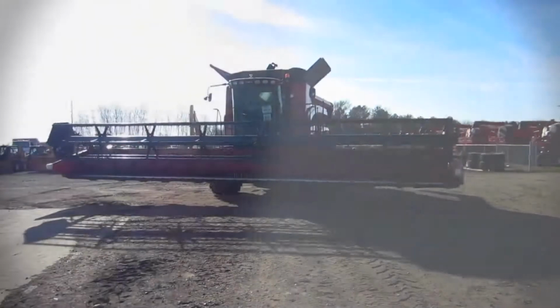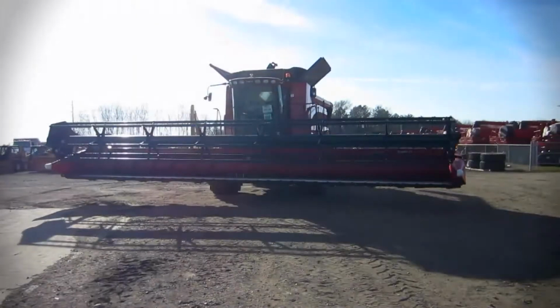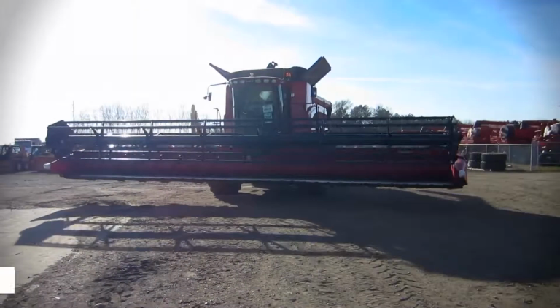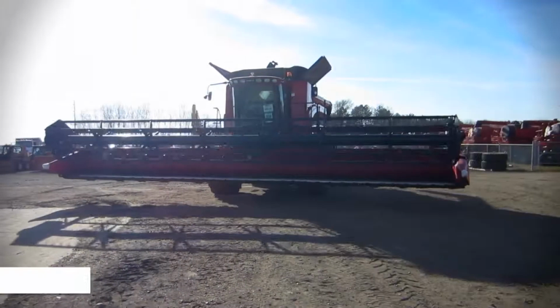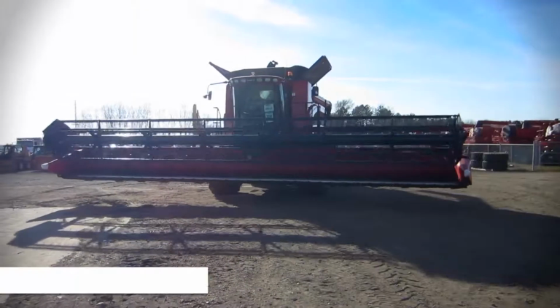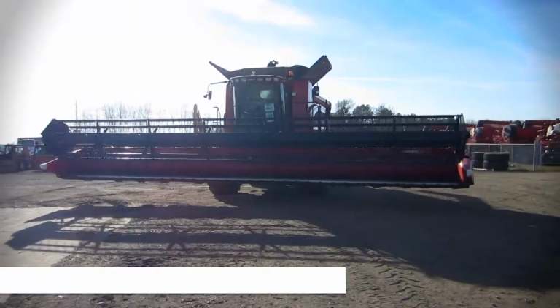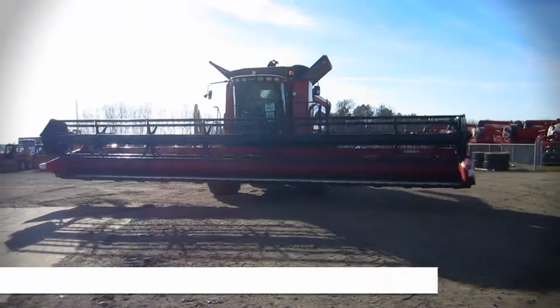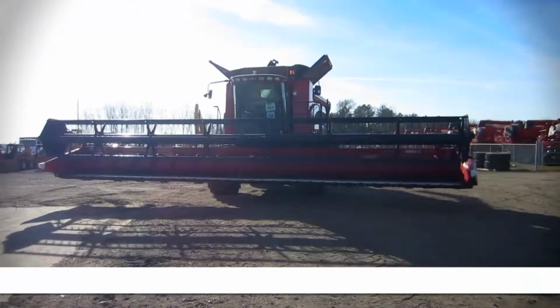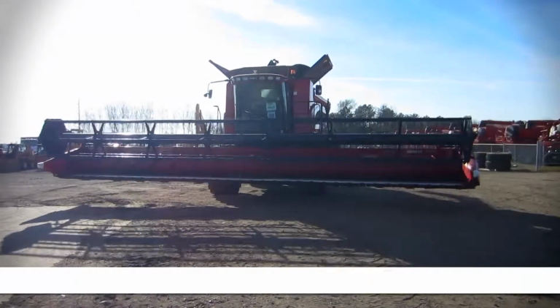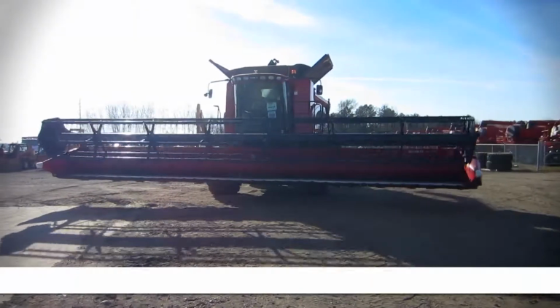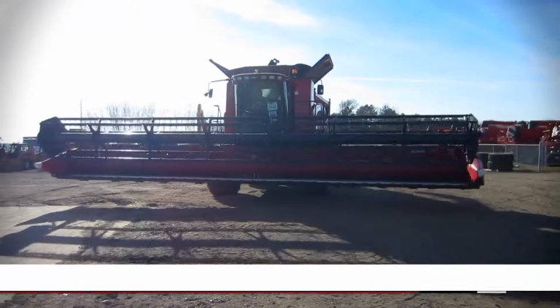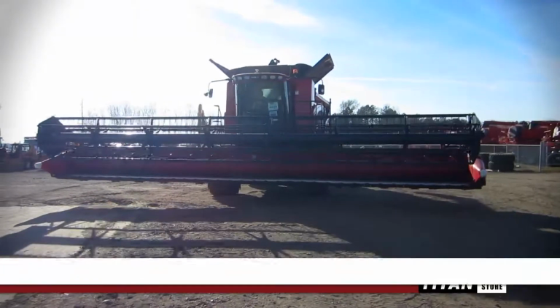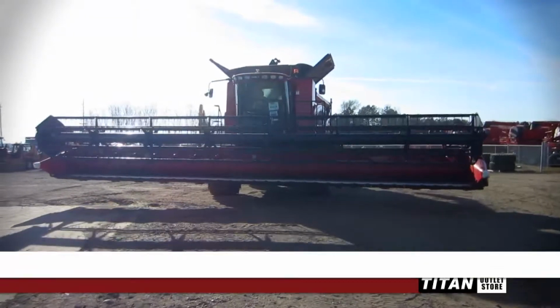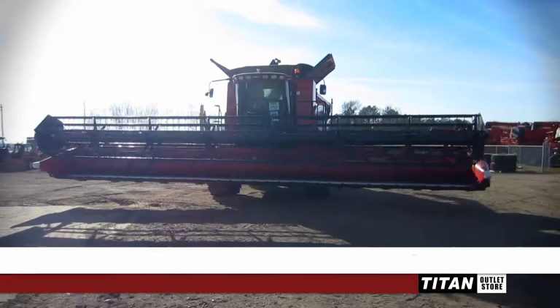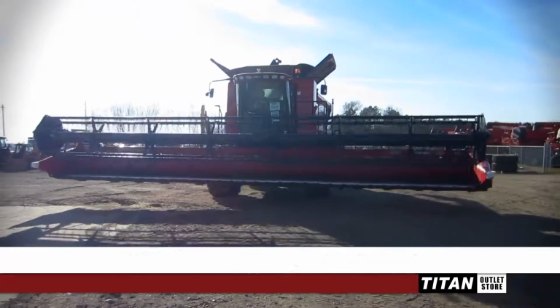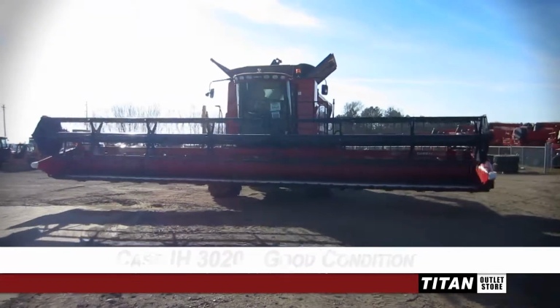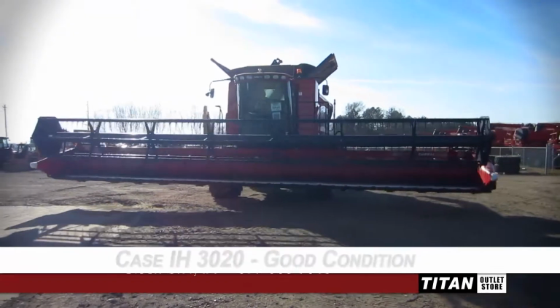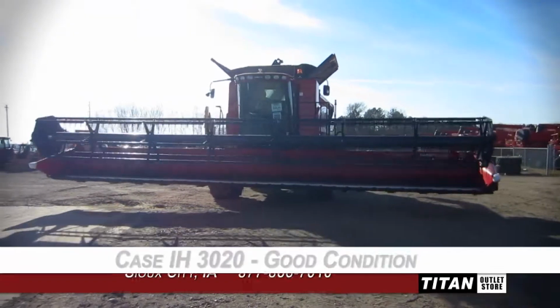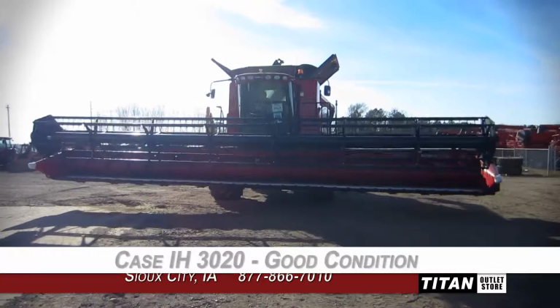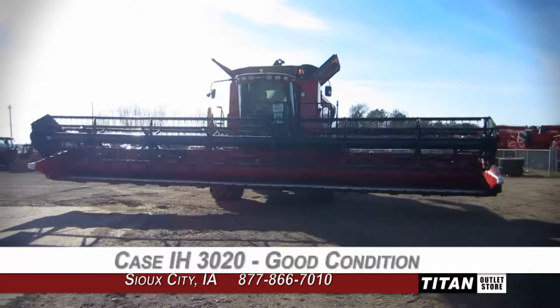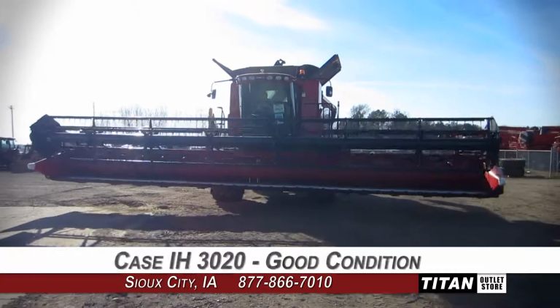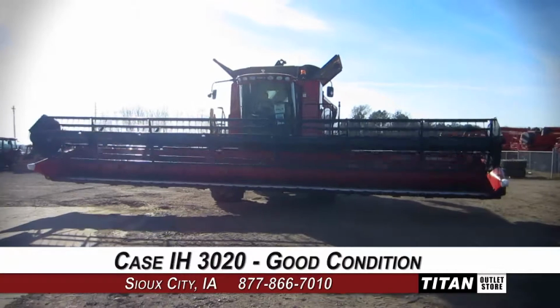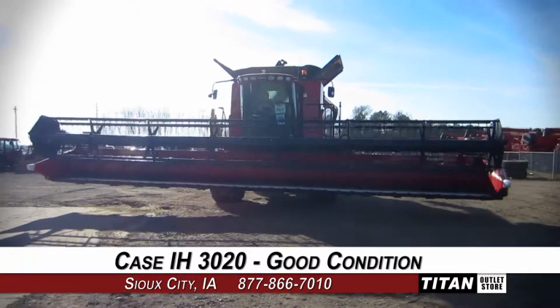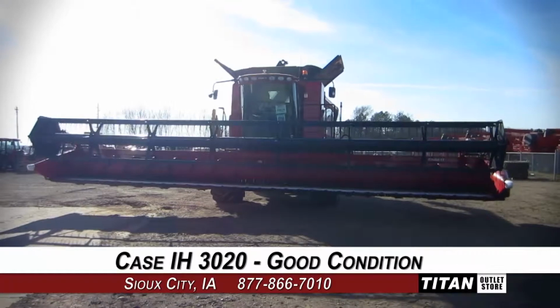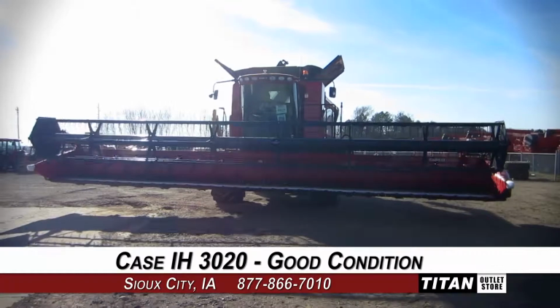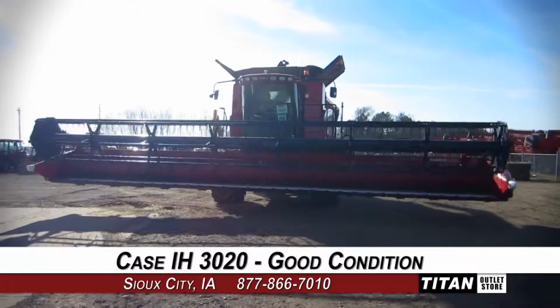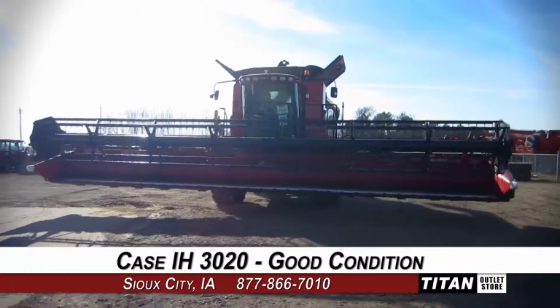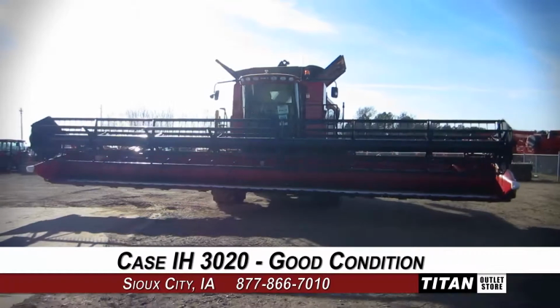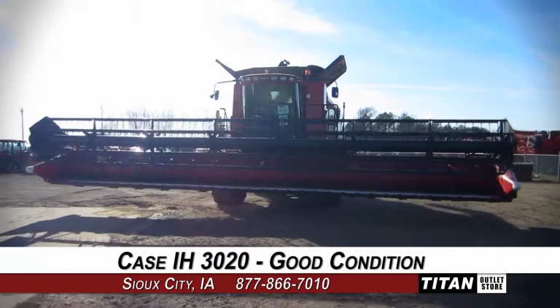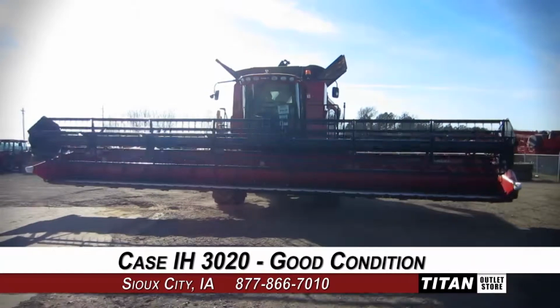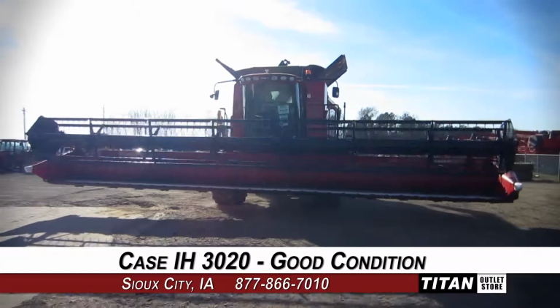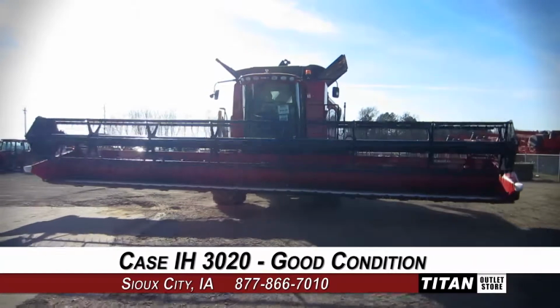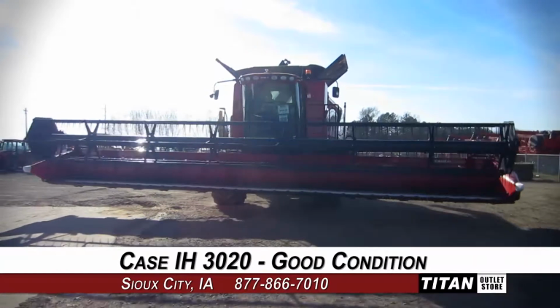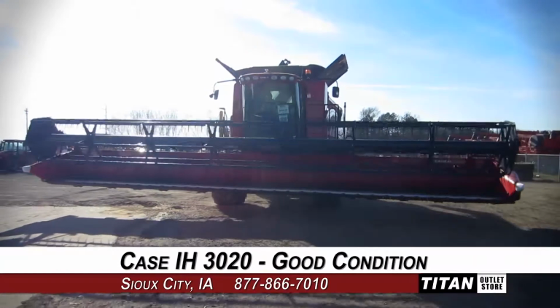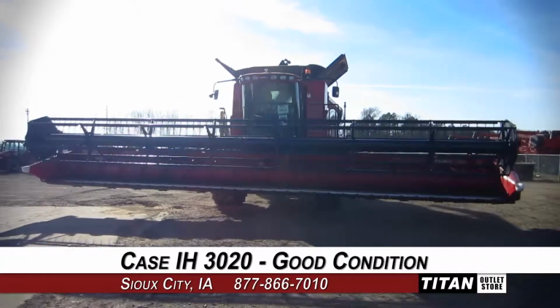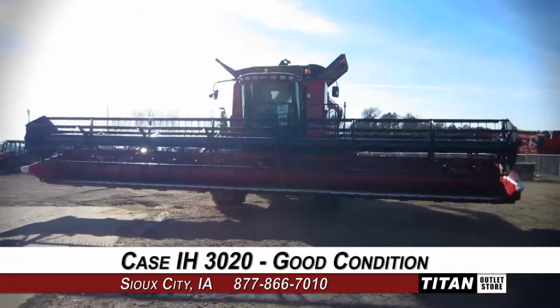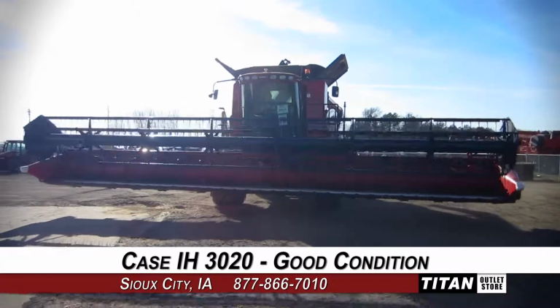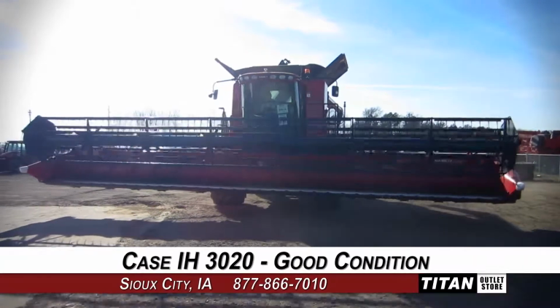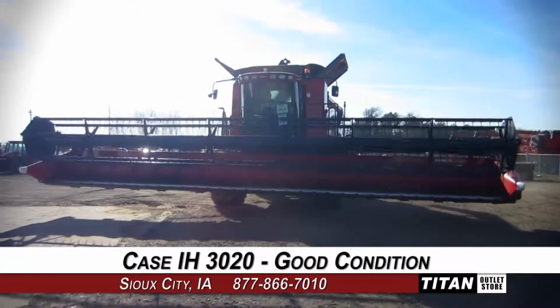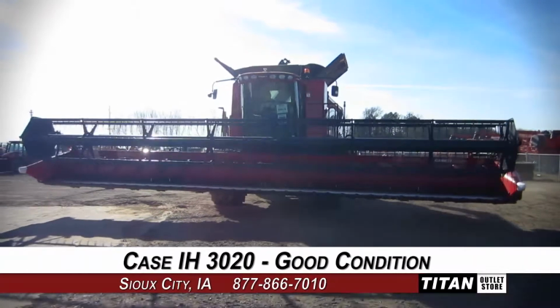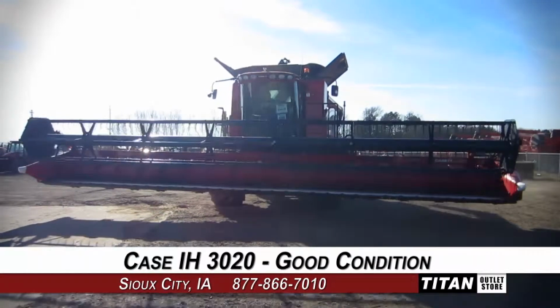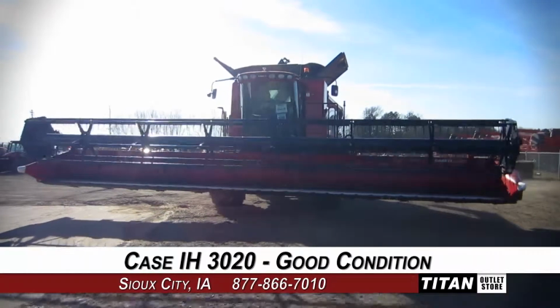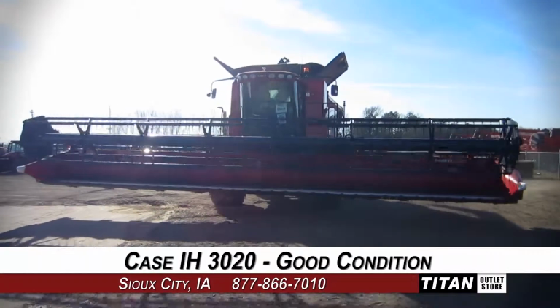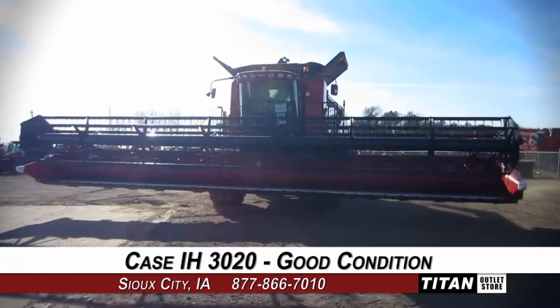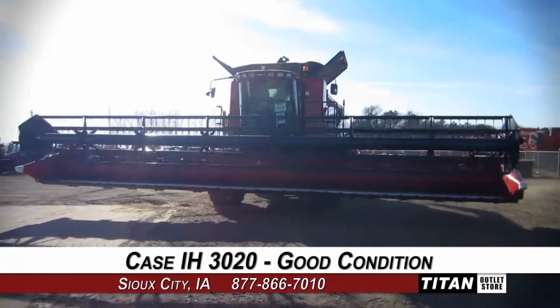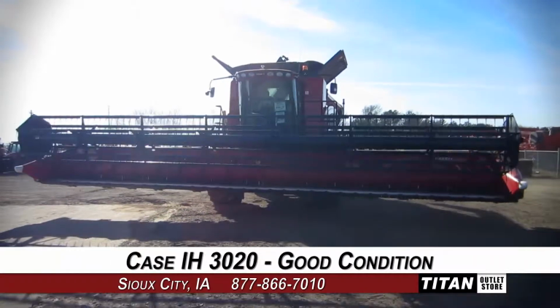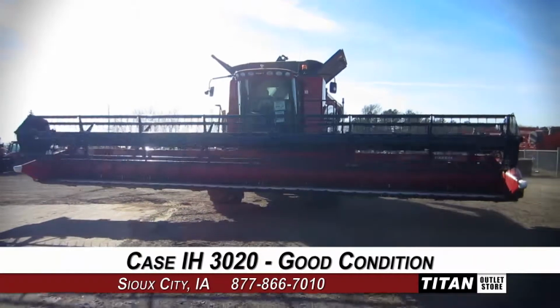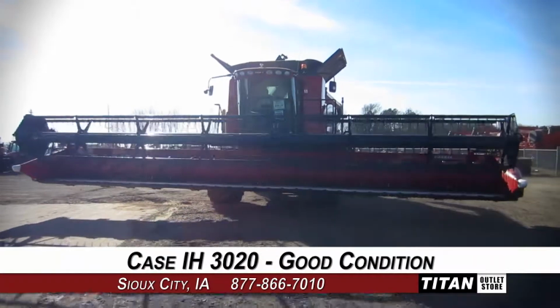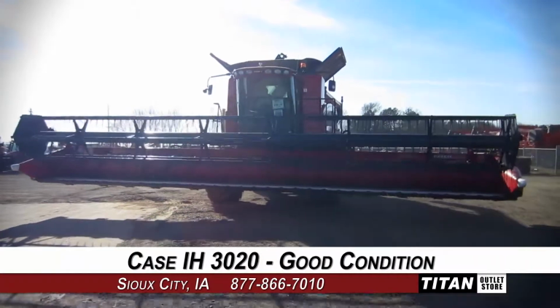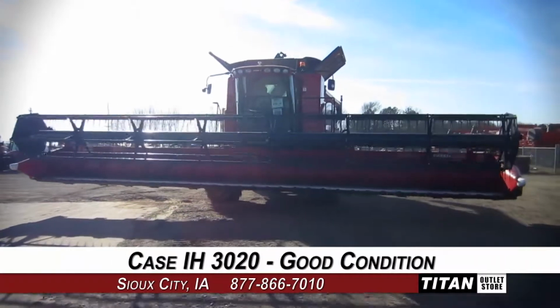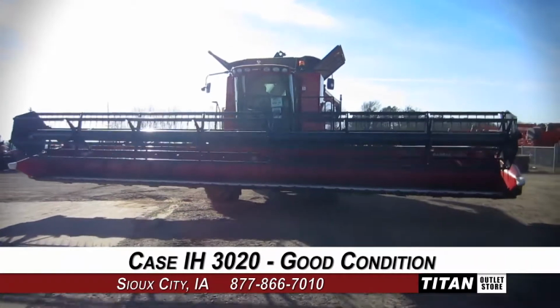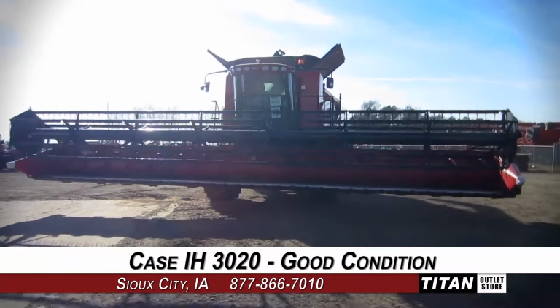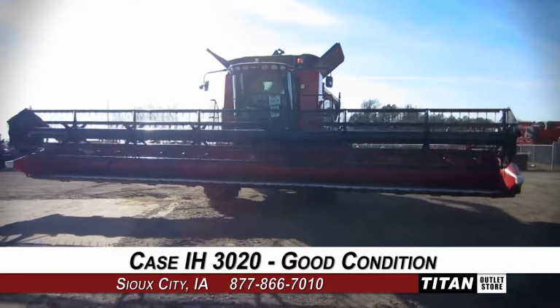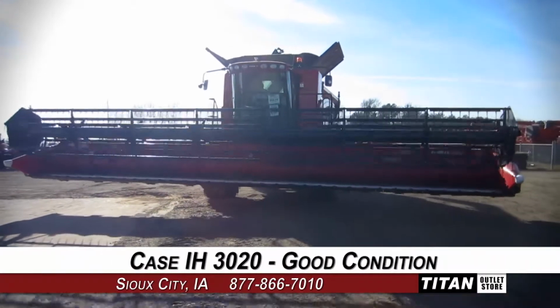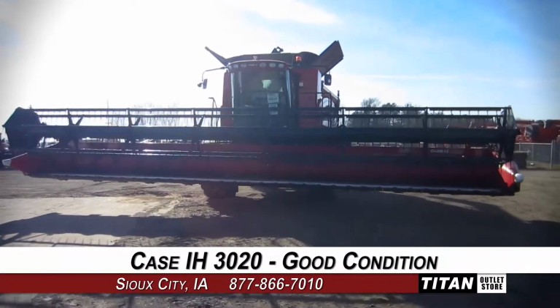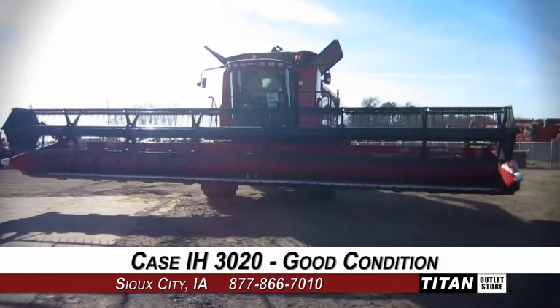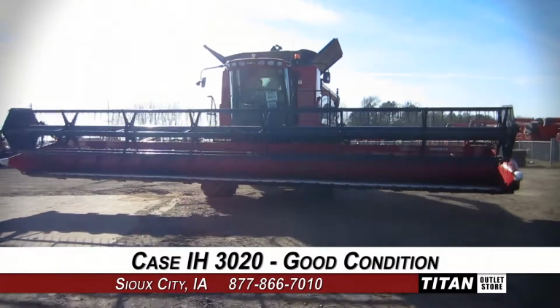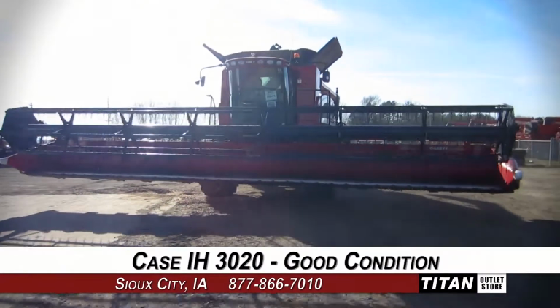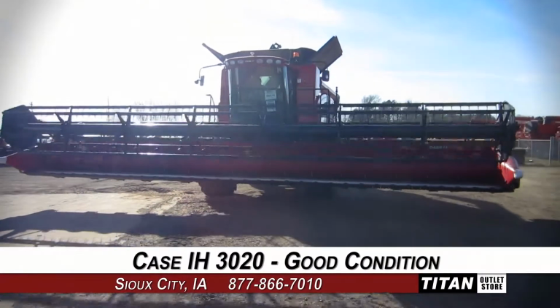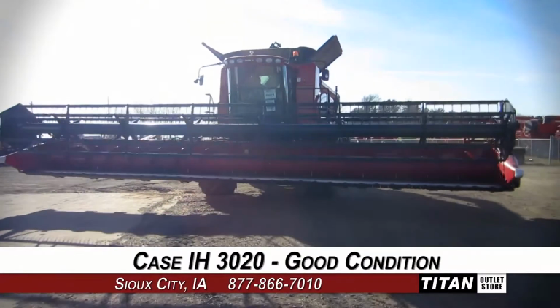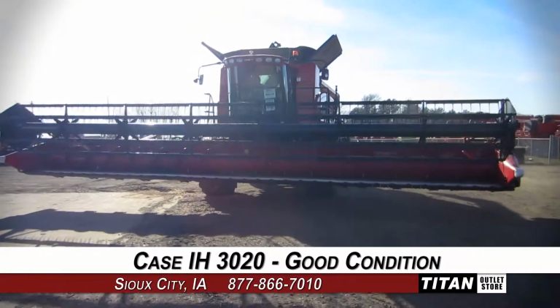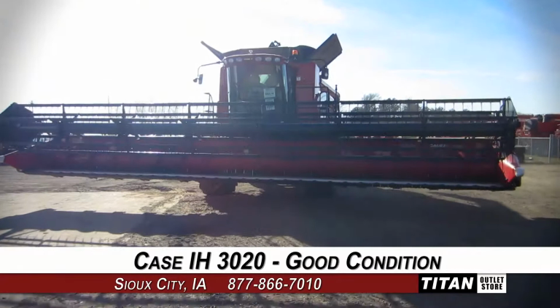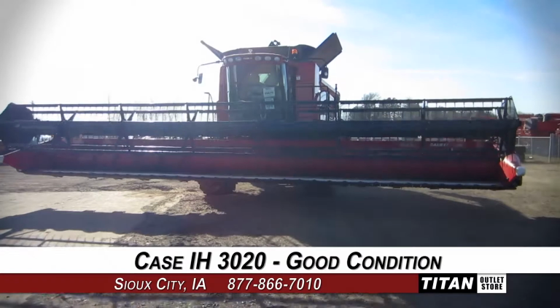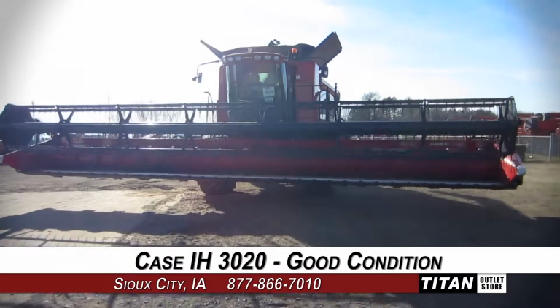Welcome to the Sioux City Titan Outlet Store. In today's video, we are demonstrating a Case IH 3020 in good condition.